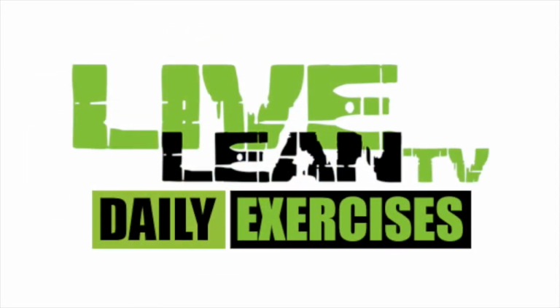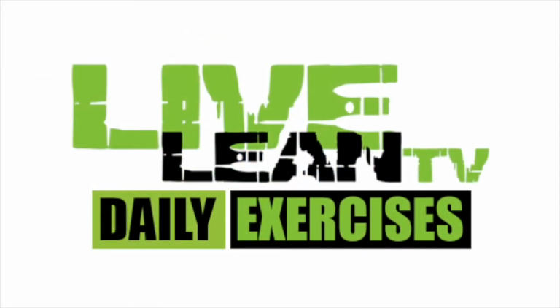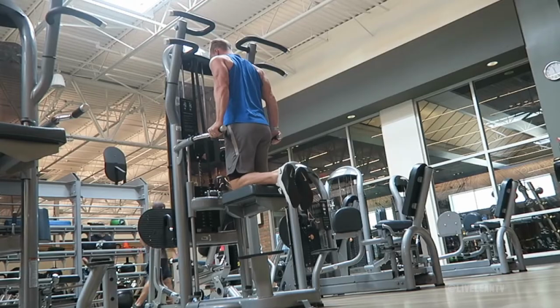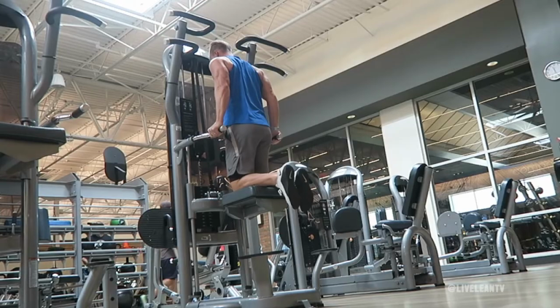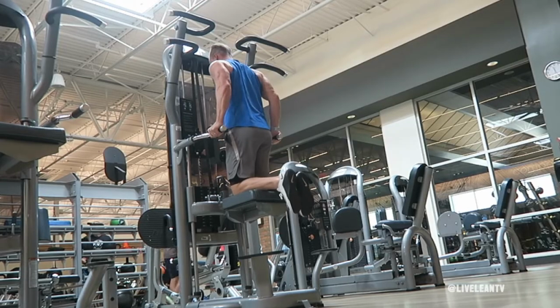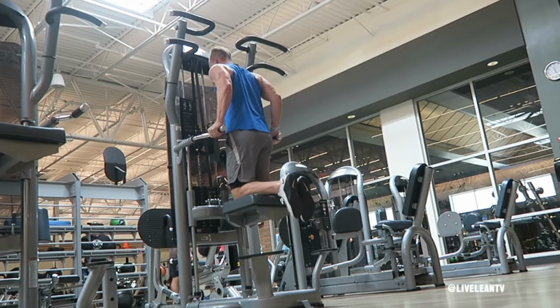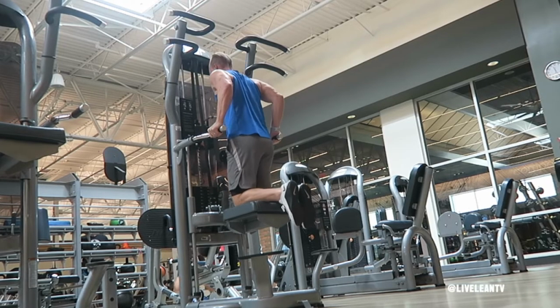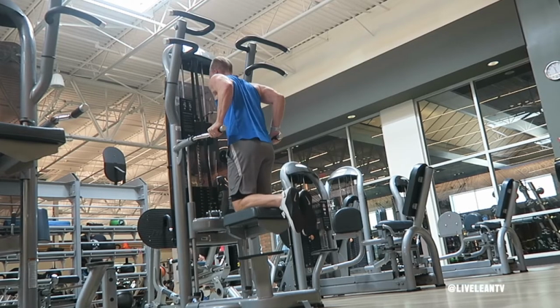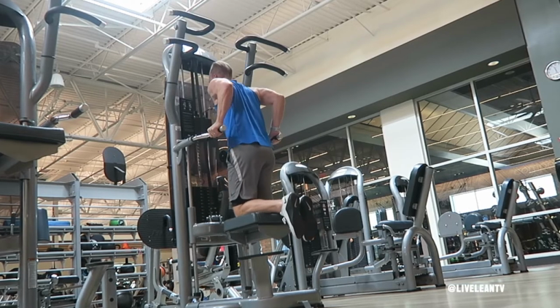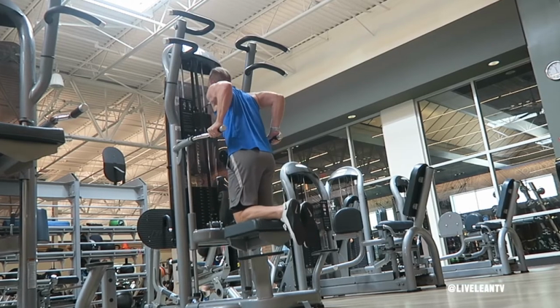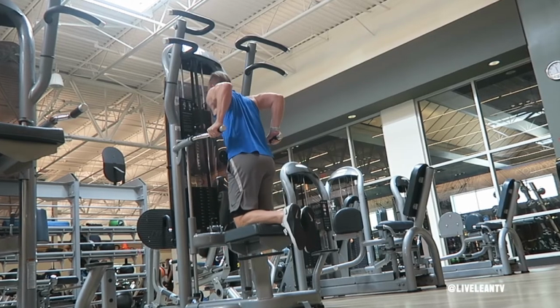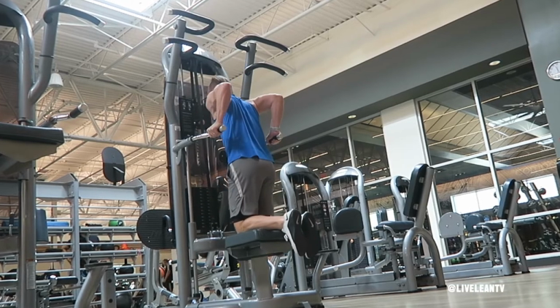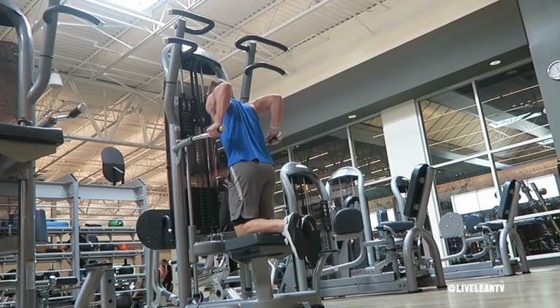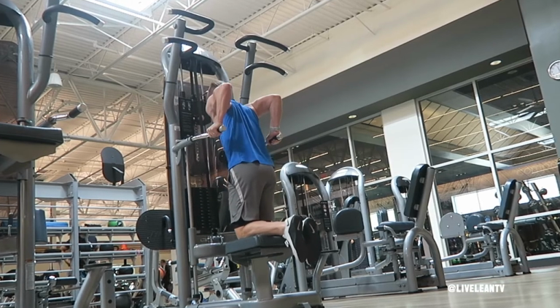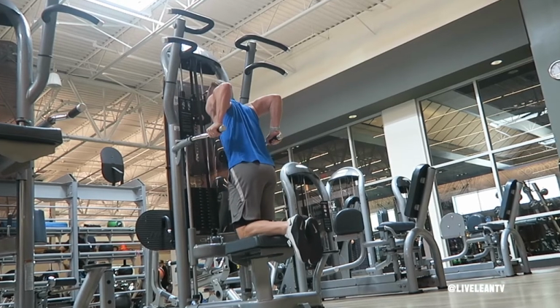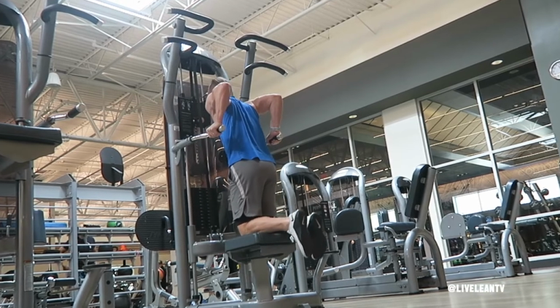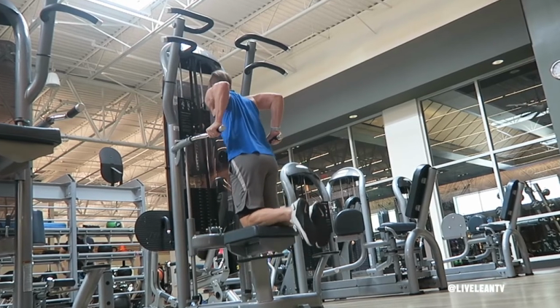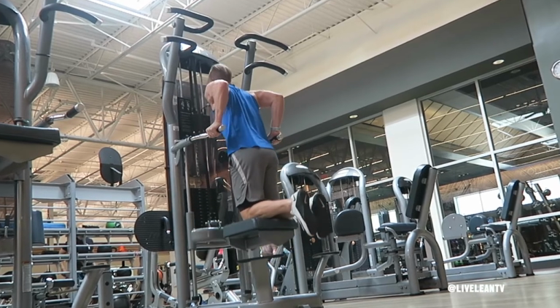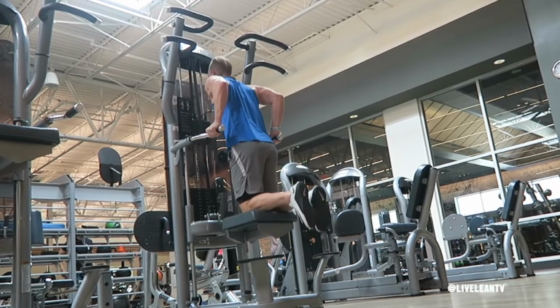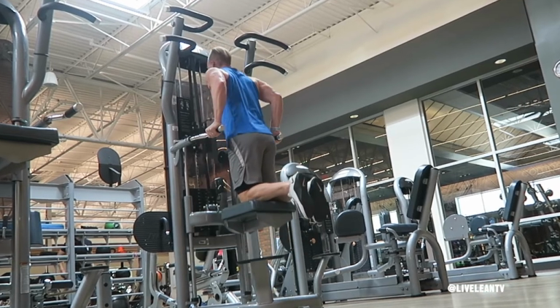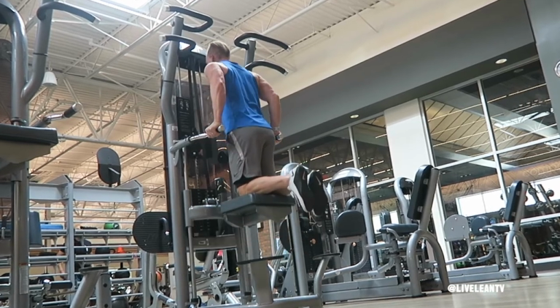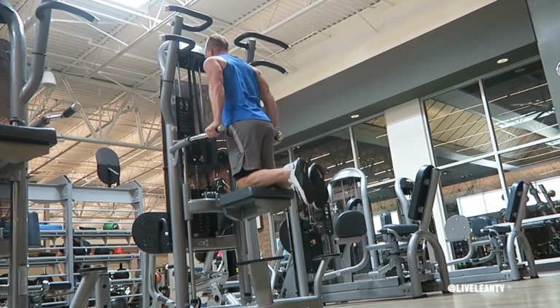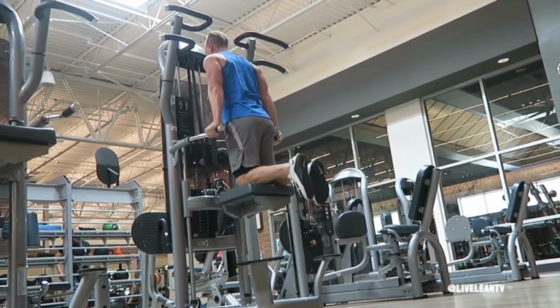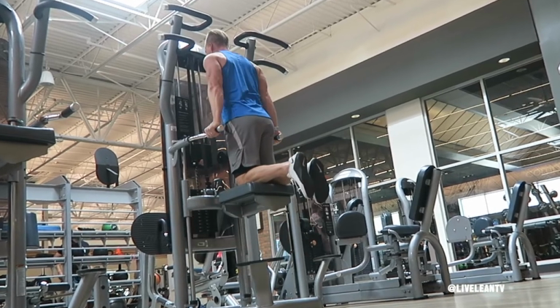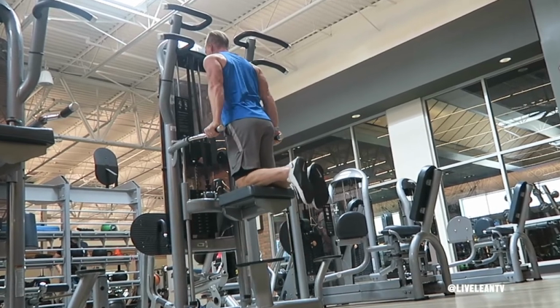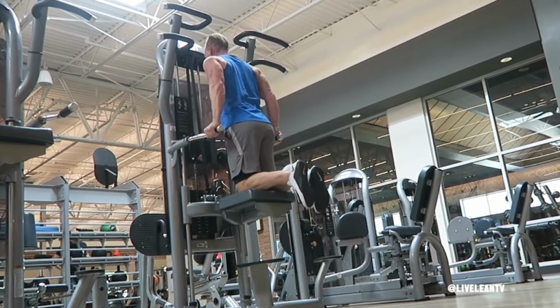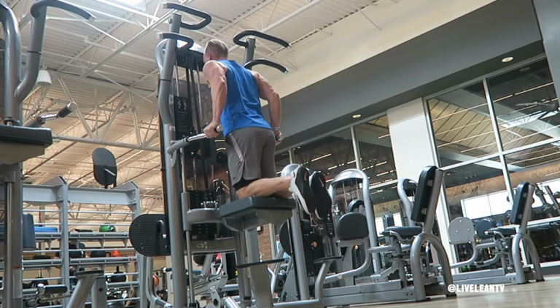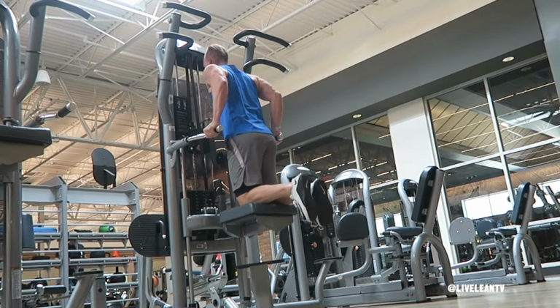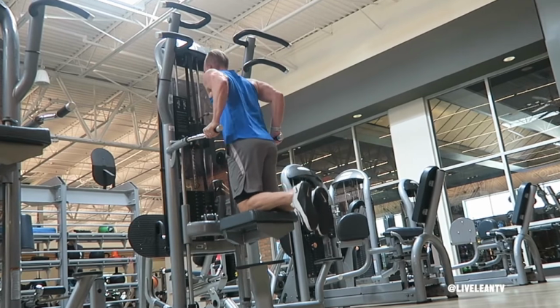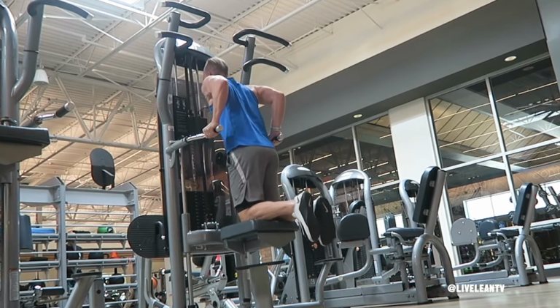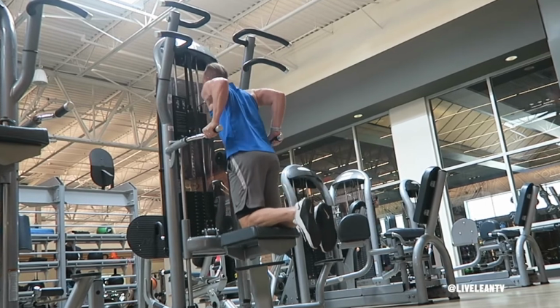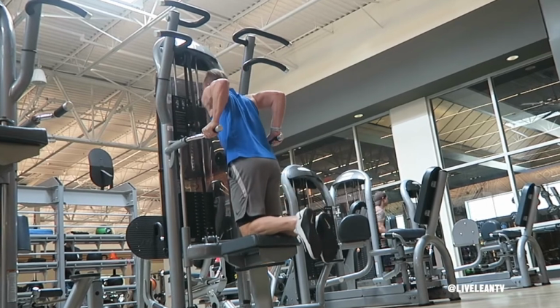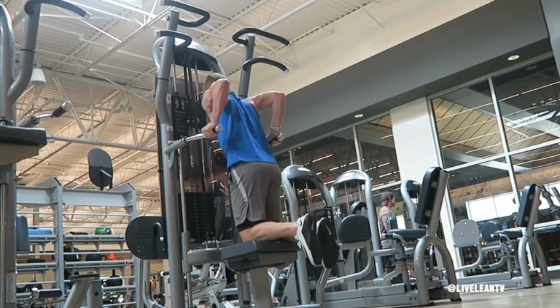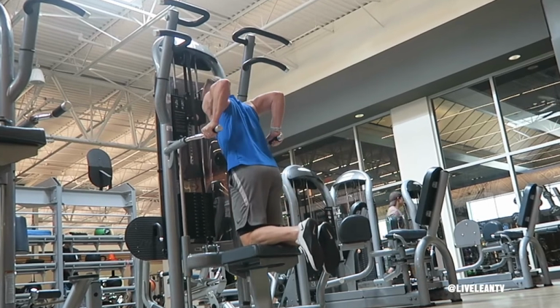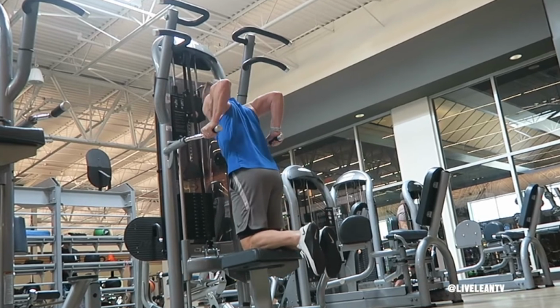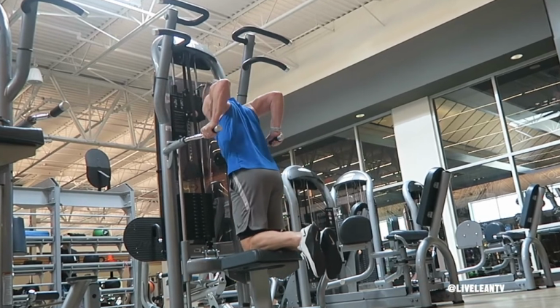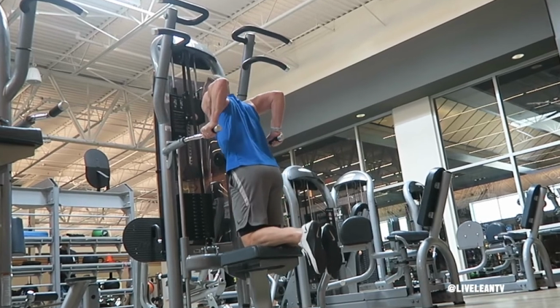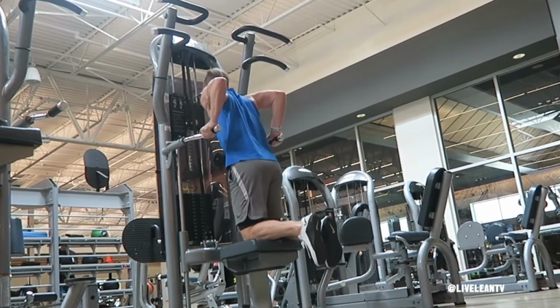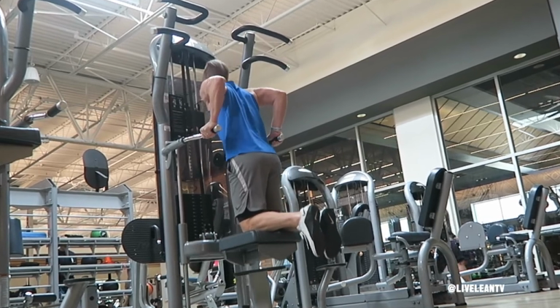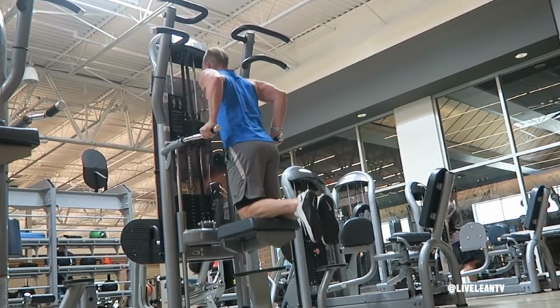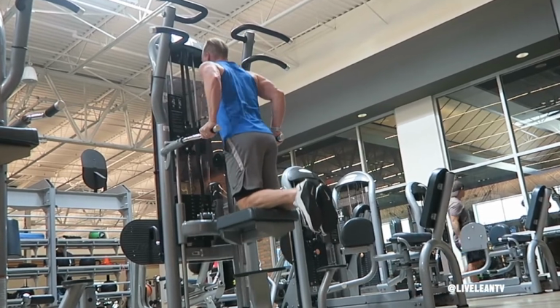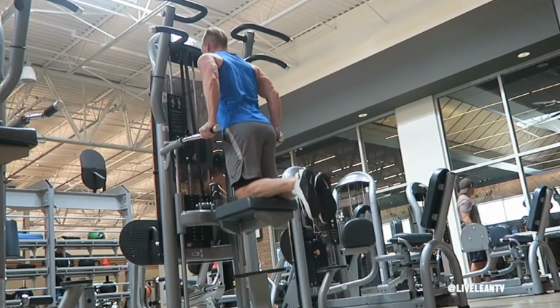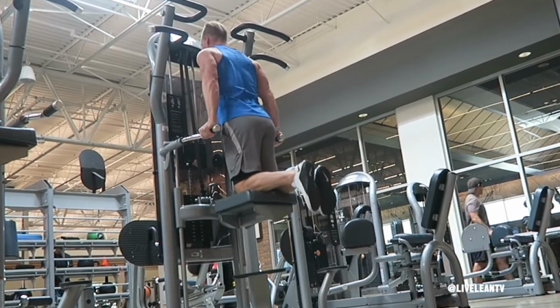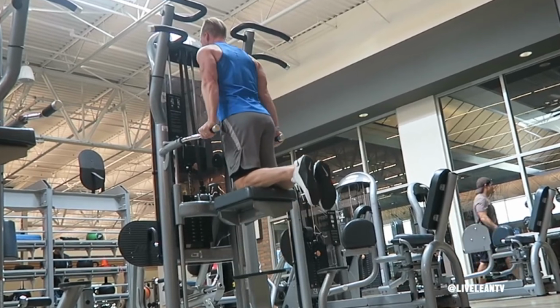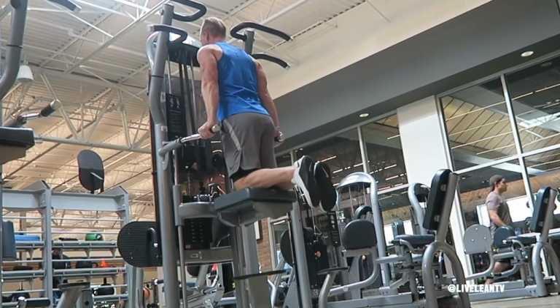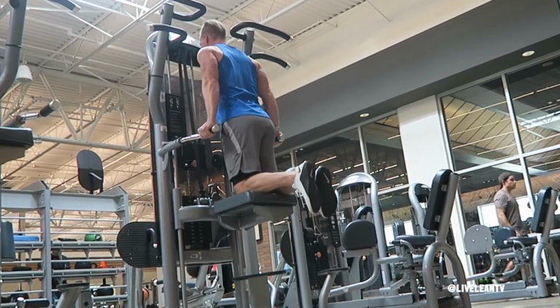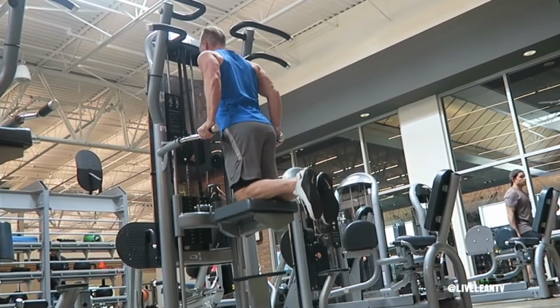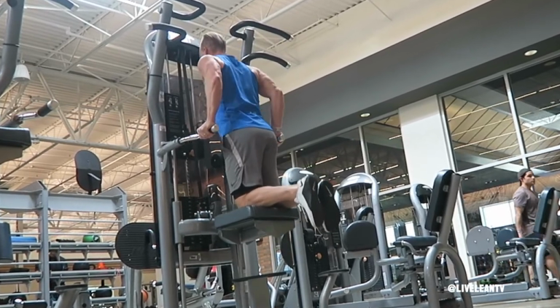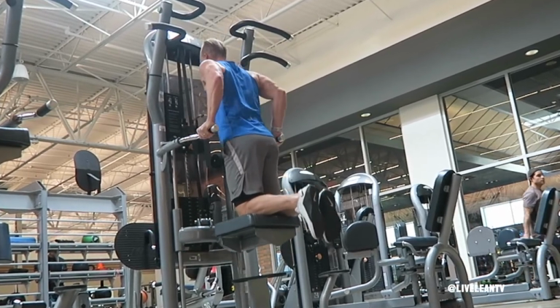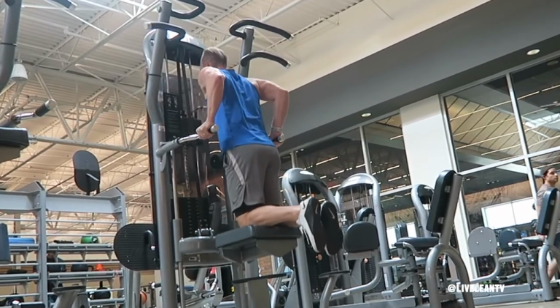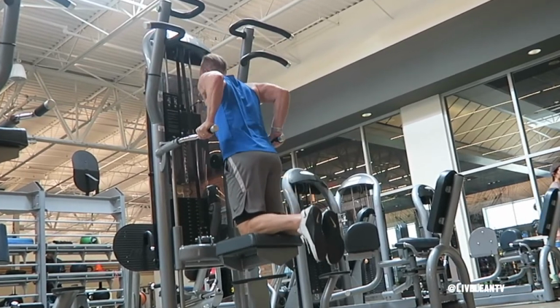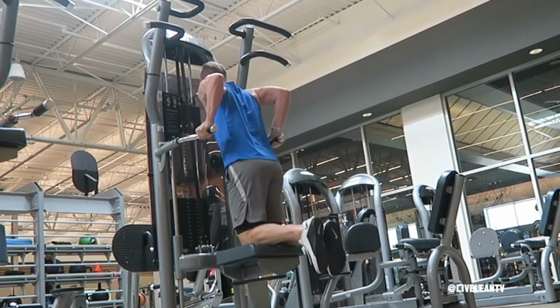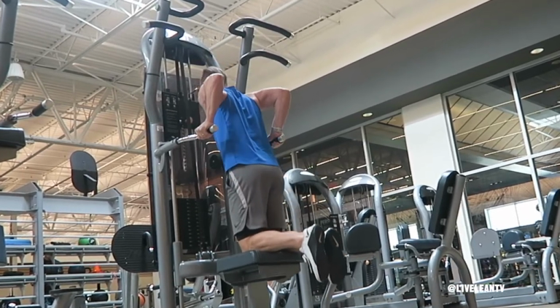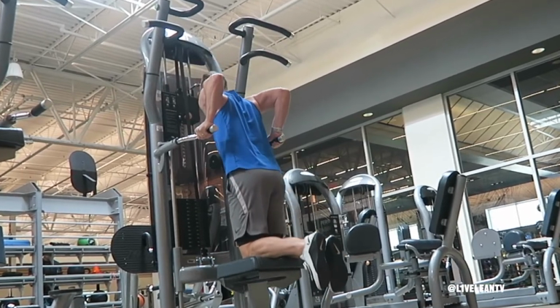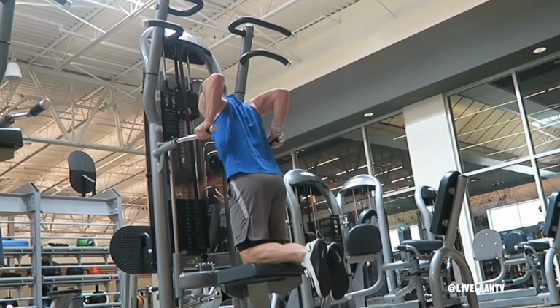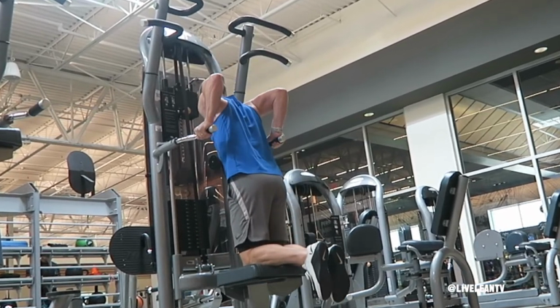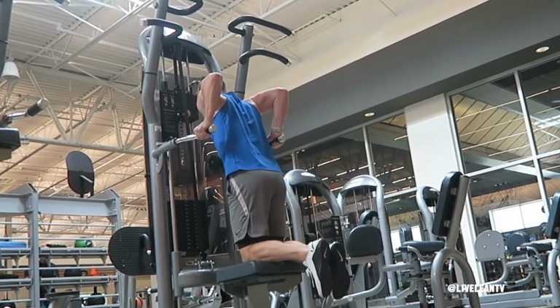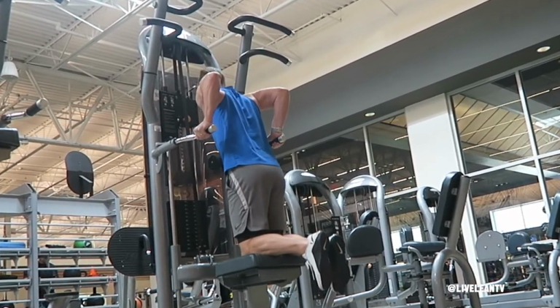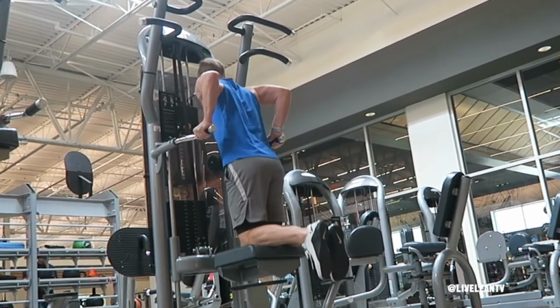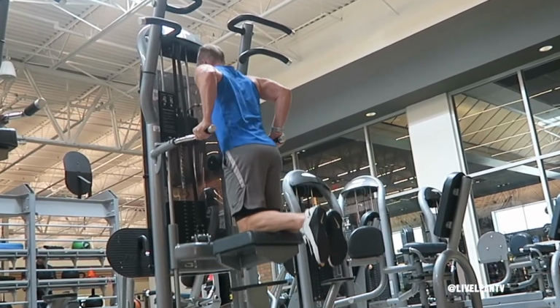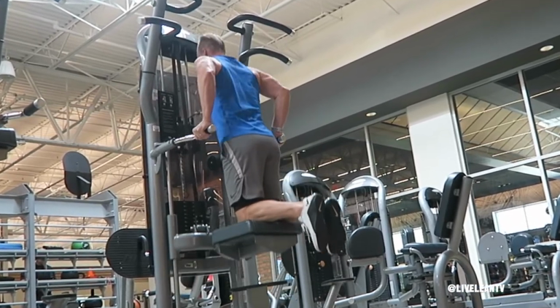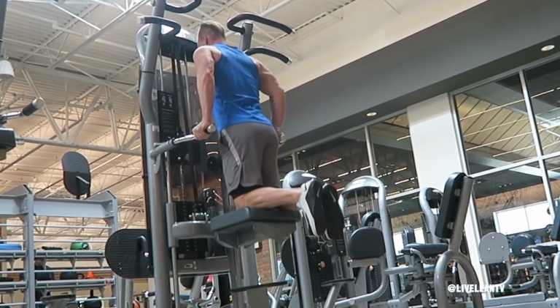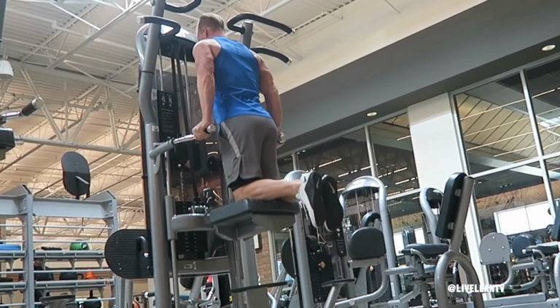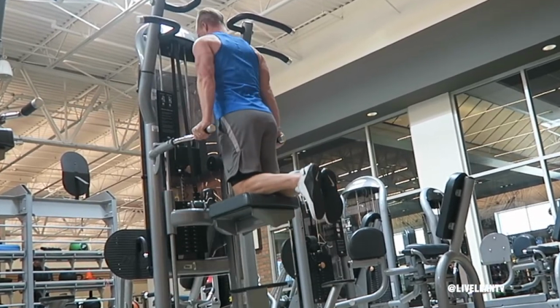The Machine Assisted Parallel Bar Dip is a great beginner exercise that primarily targets the triceps, as well as the chest and shoulders.